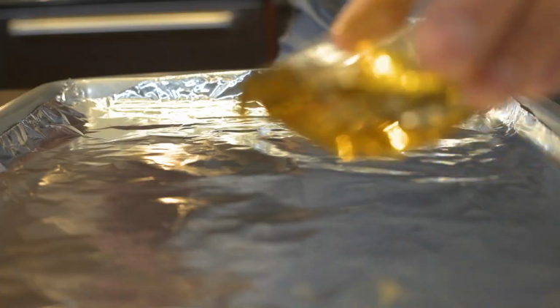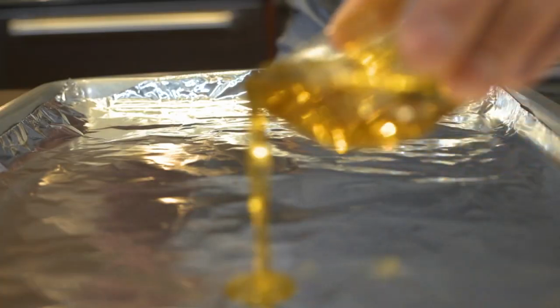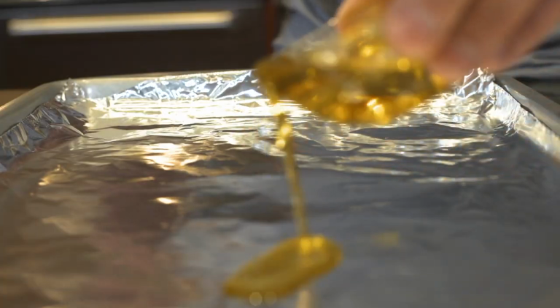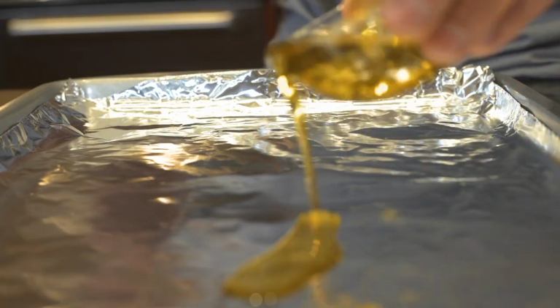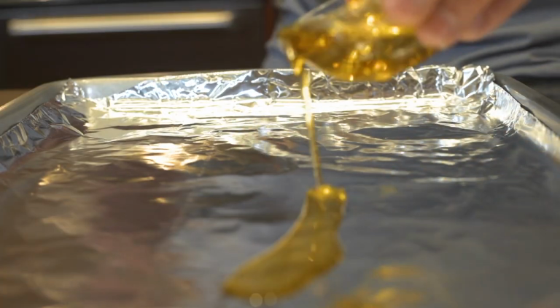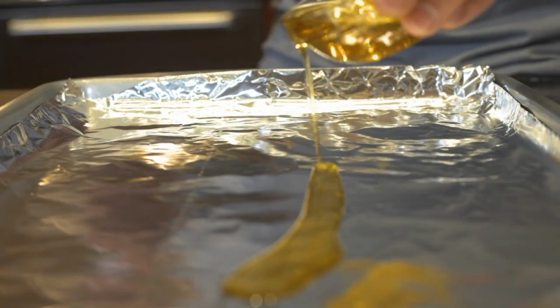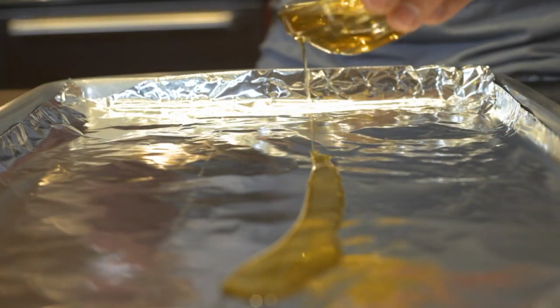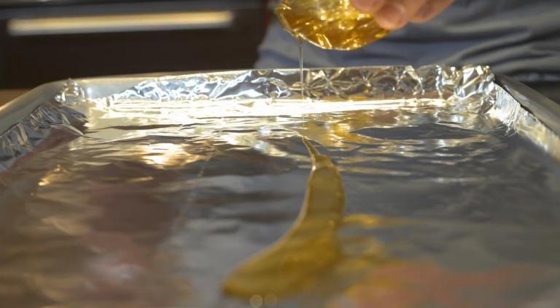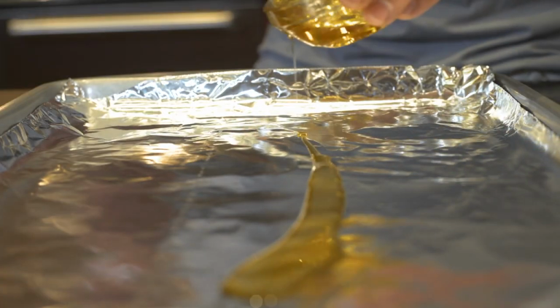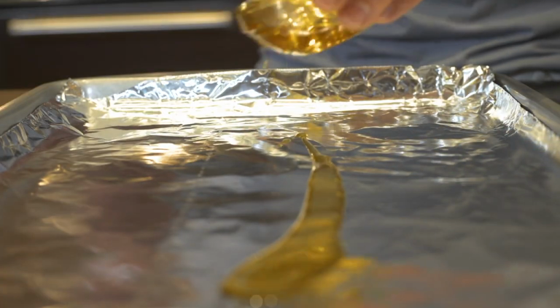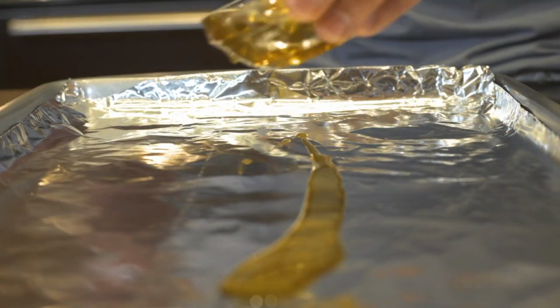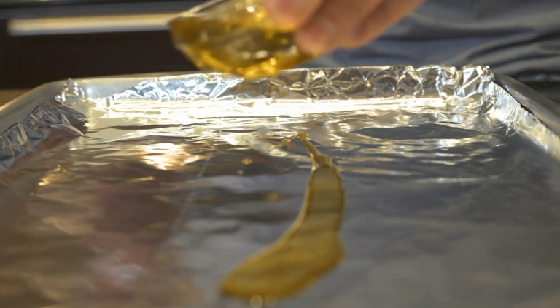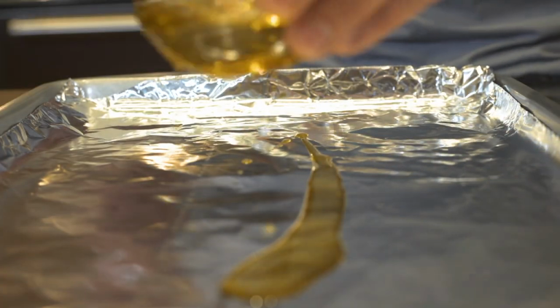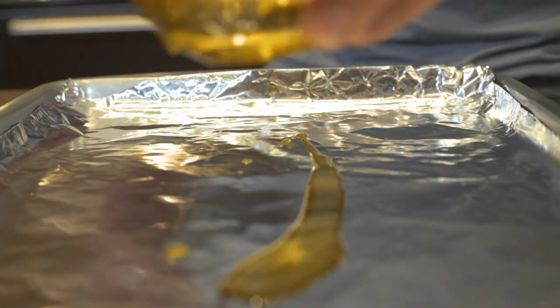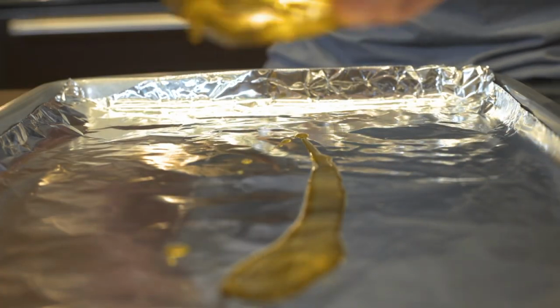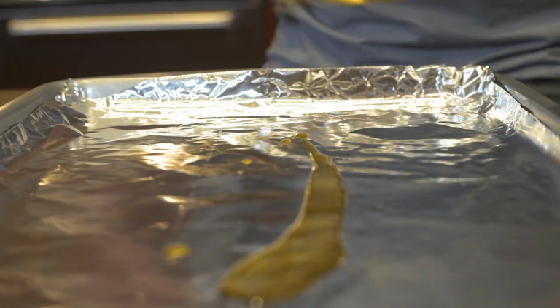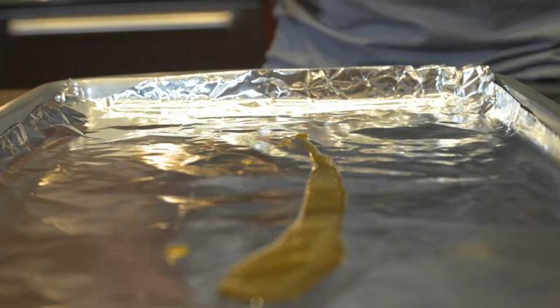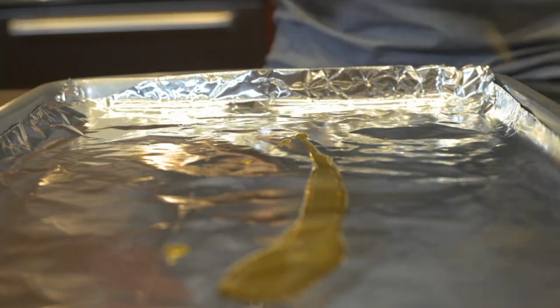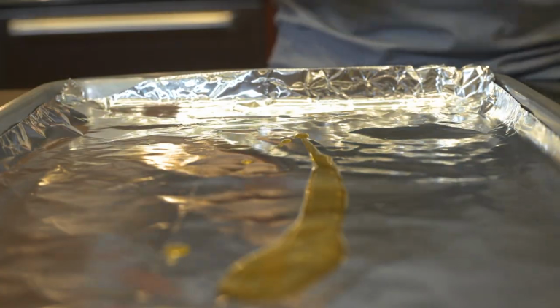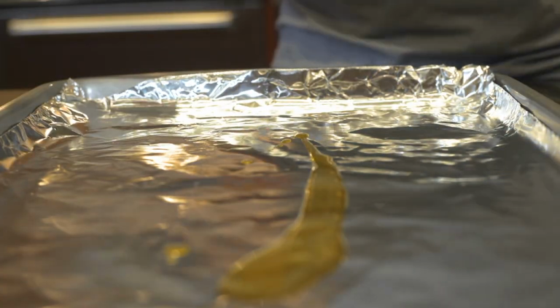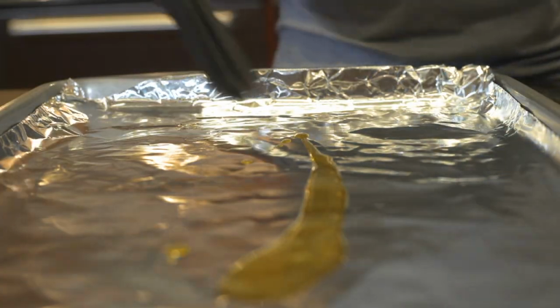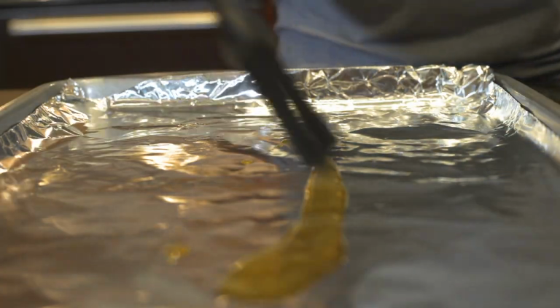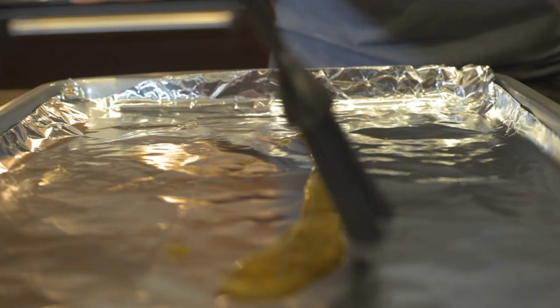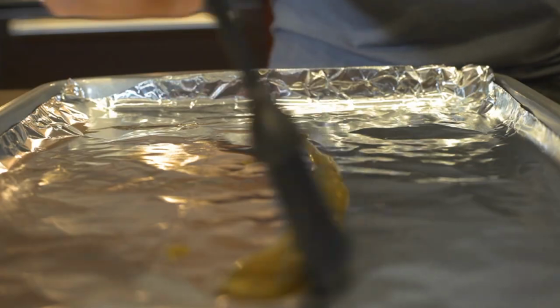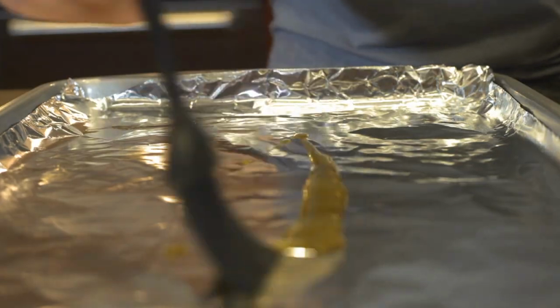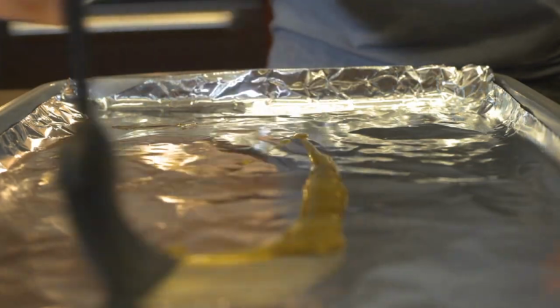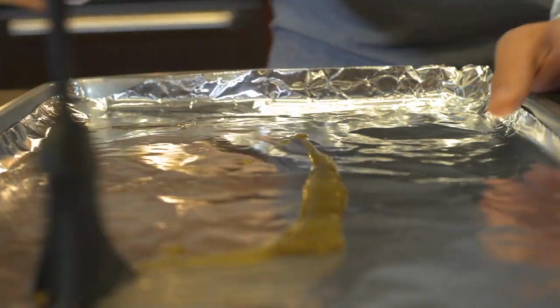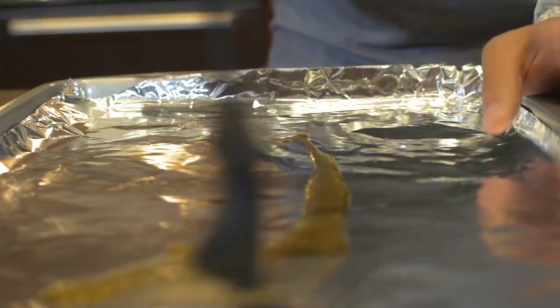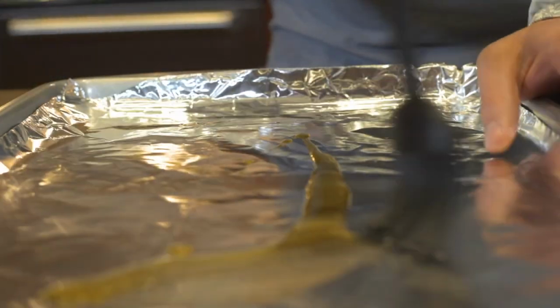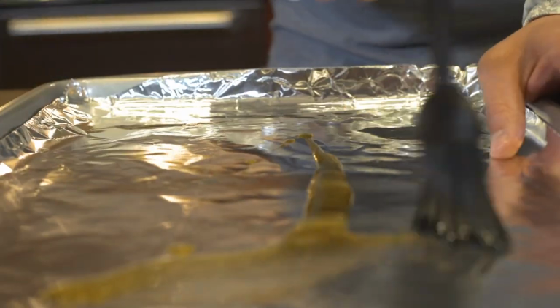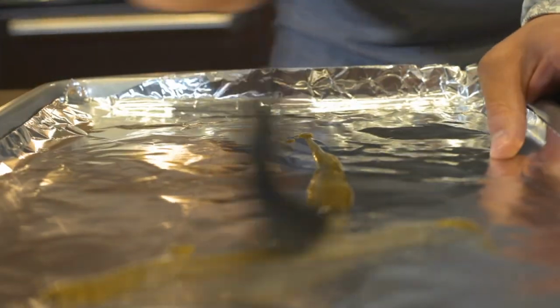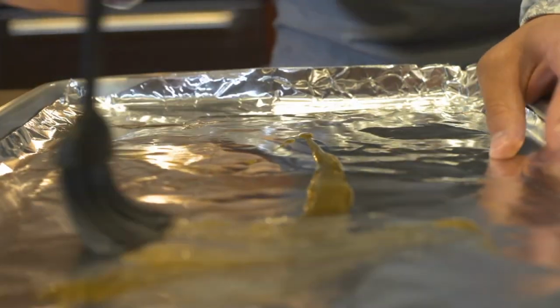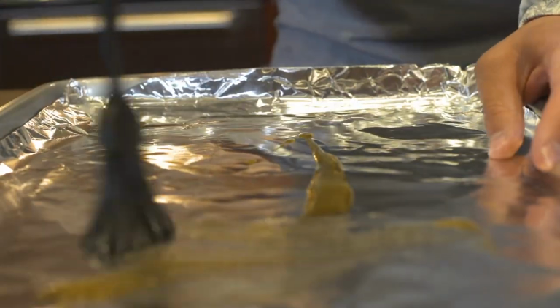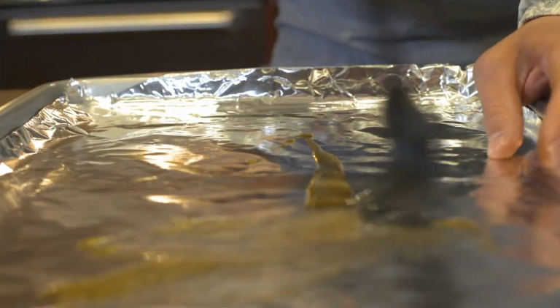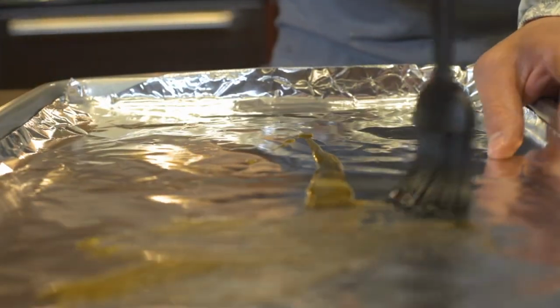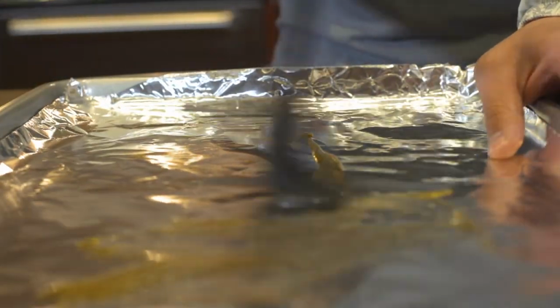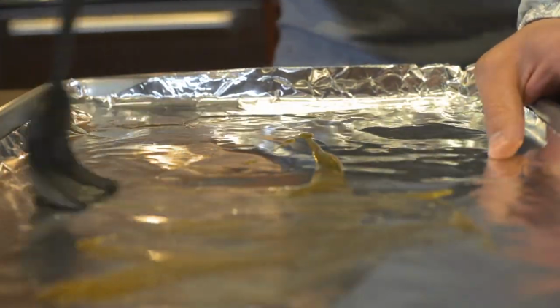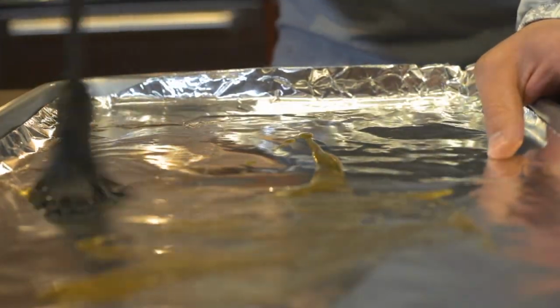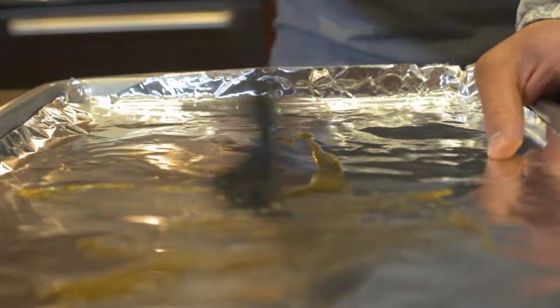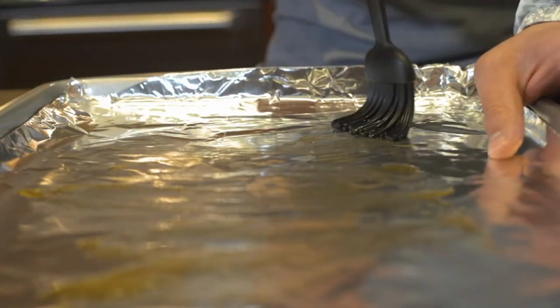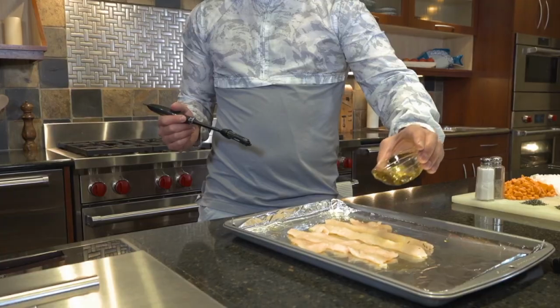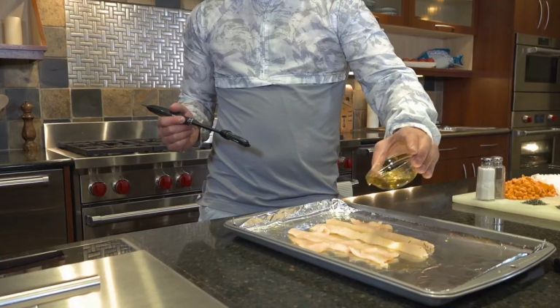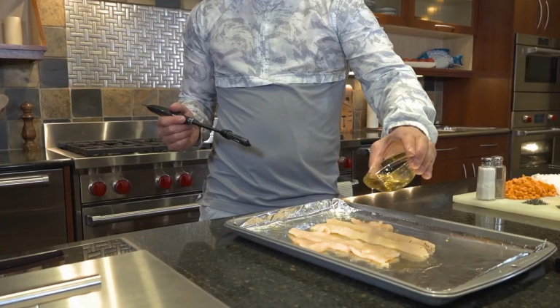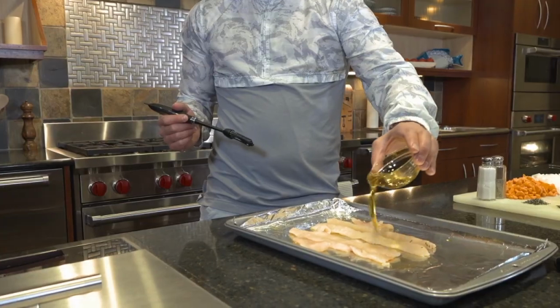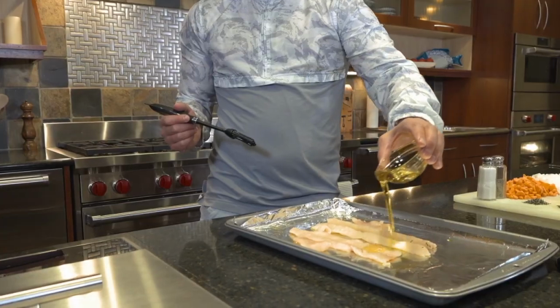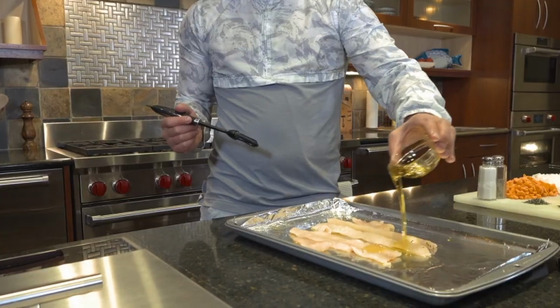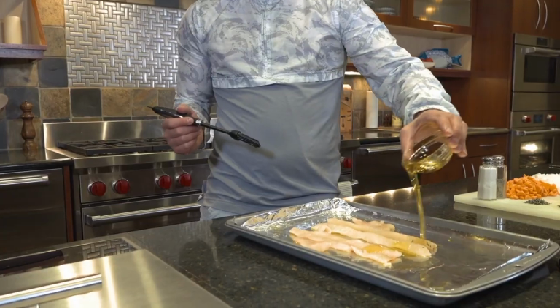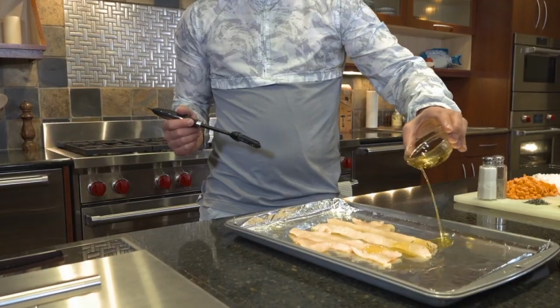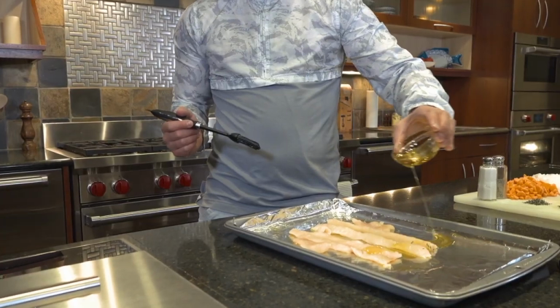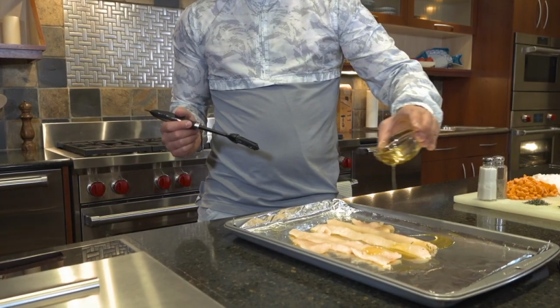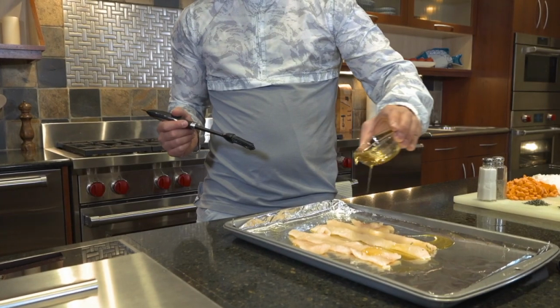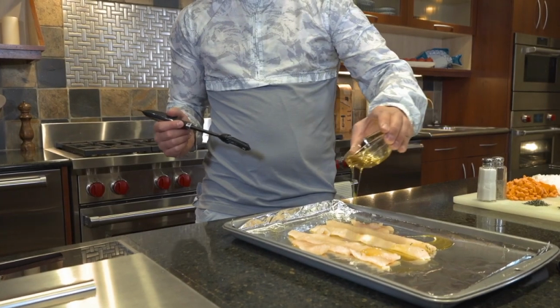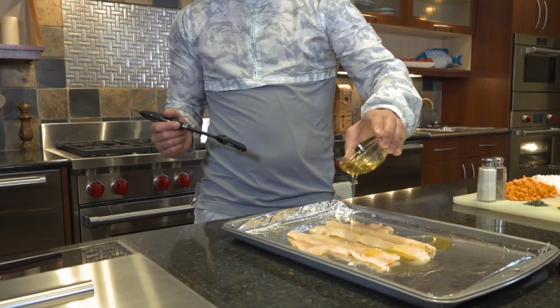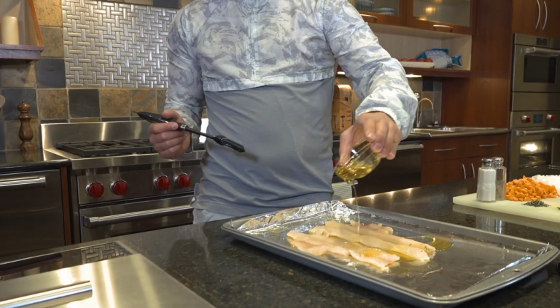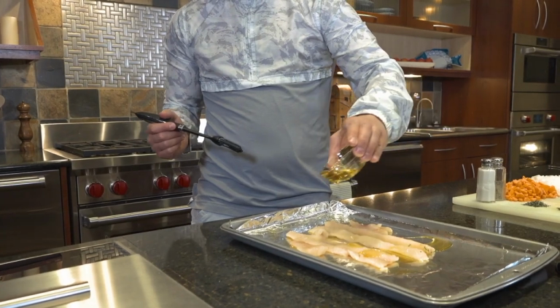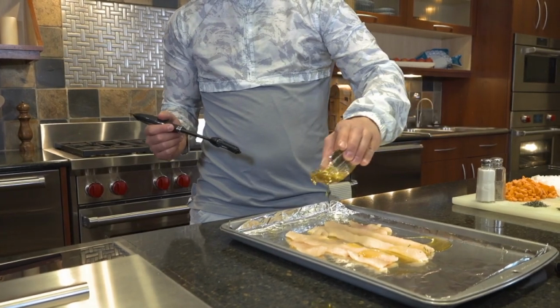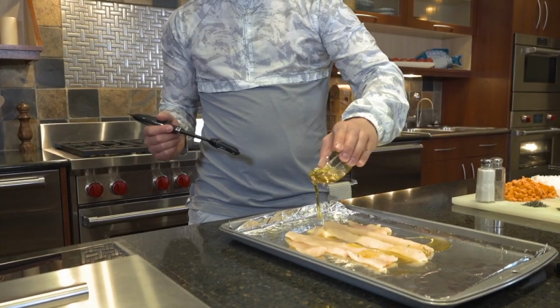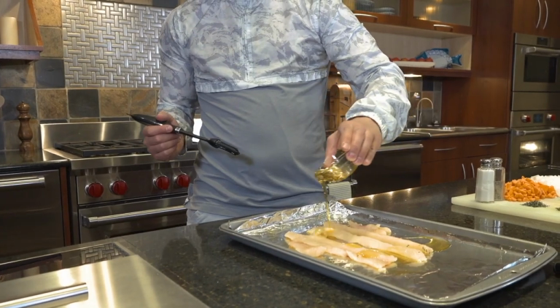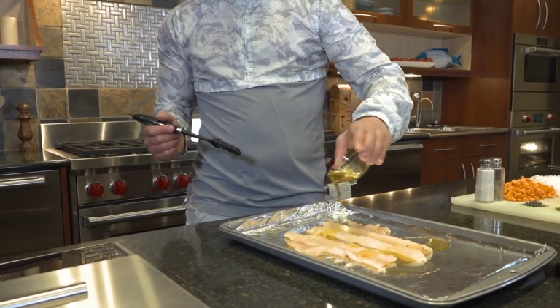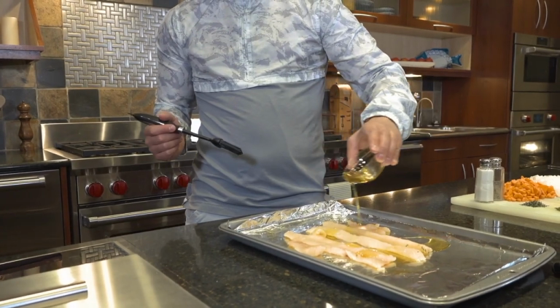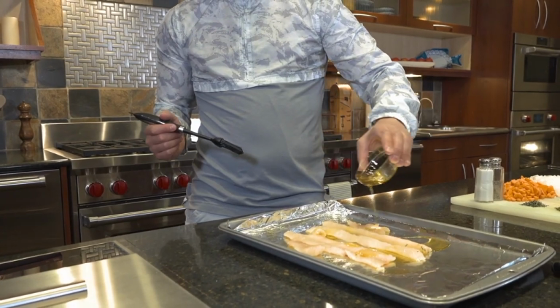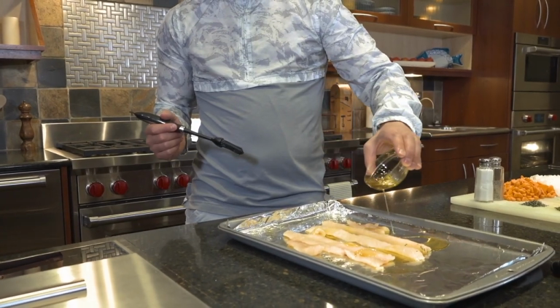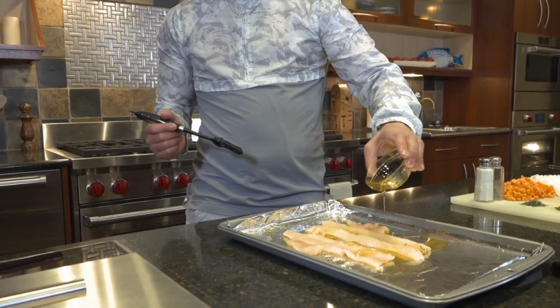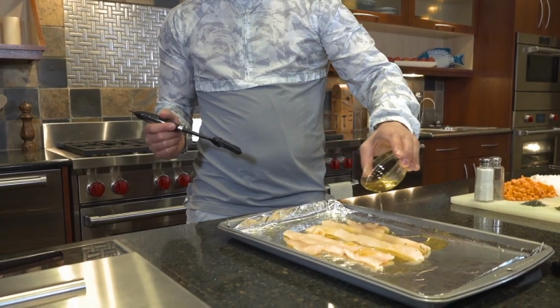Start by coating the aluminum foil in your baking sheet with olive oil. Pan your fillets and then coat them in olive oil as well.